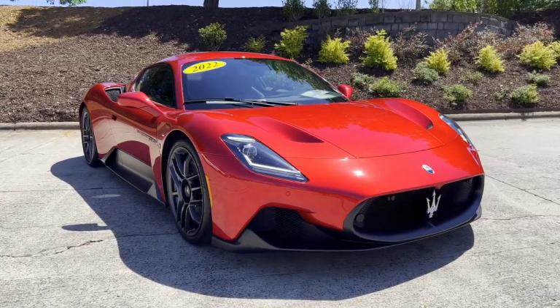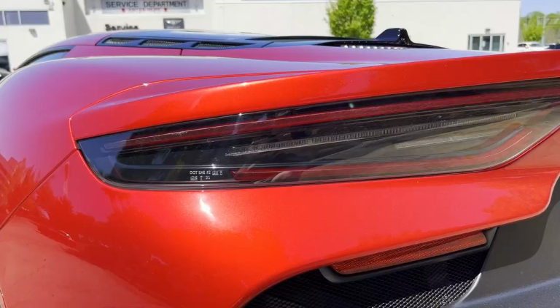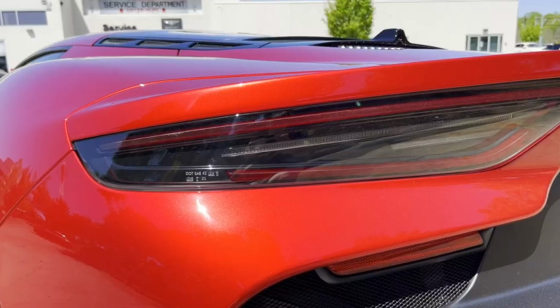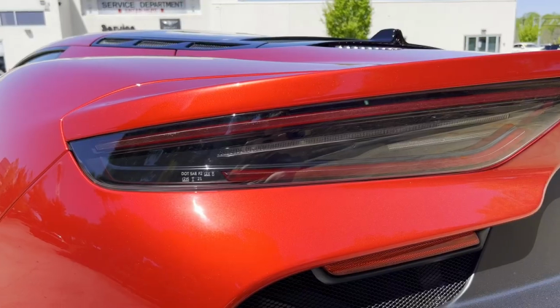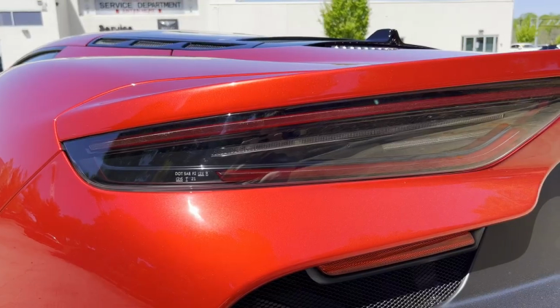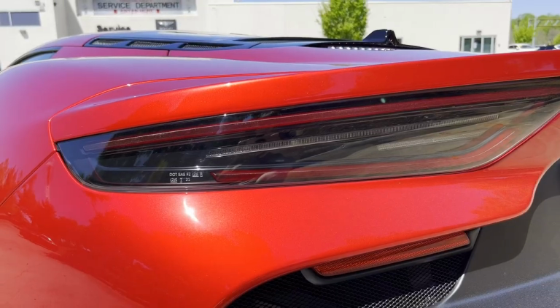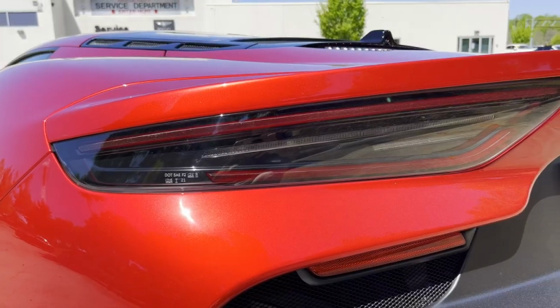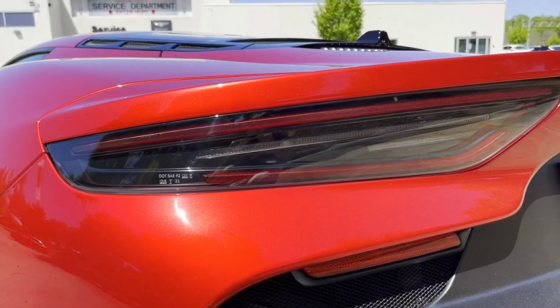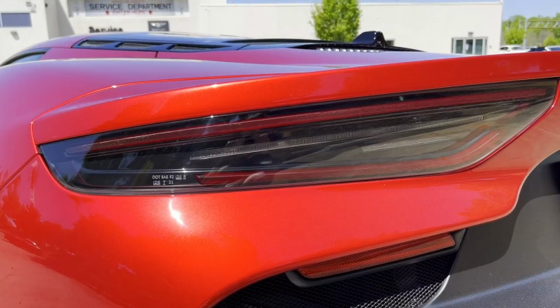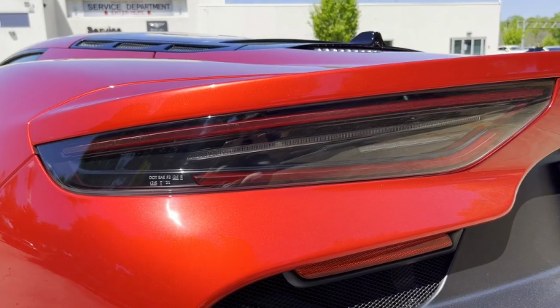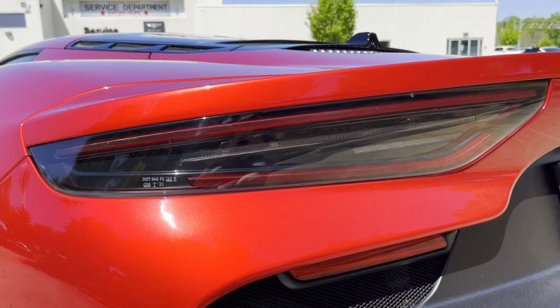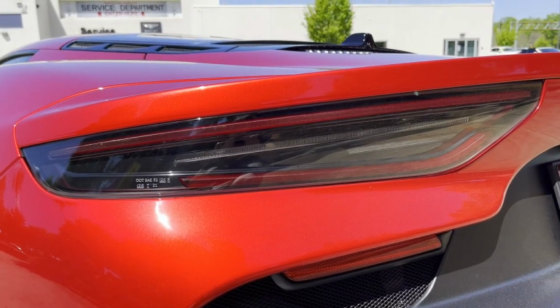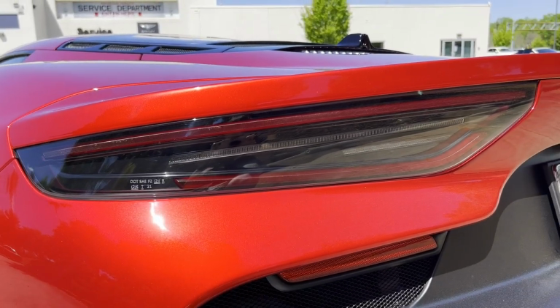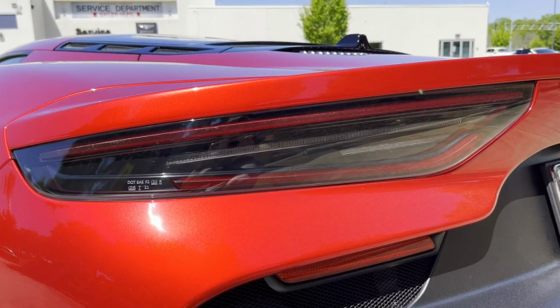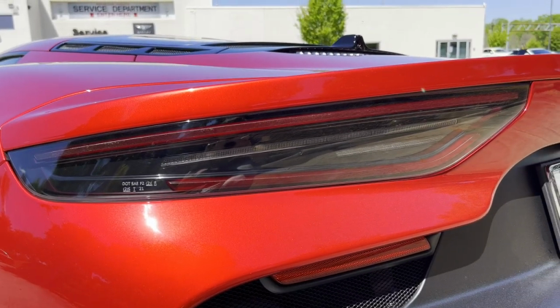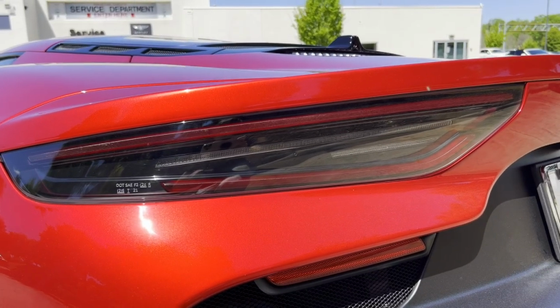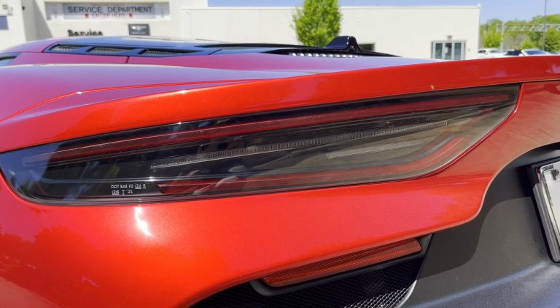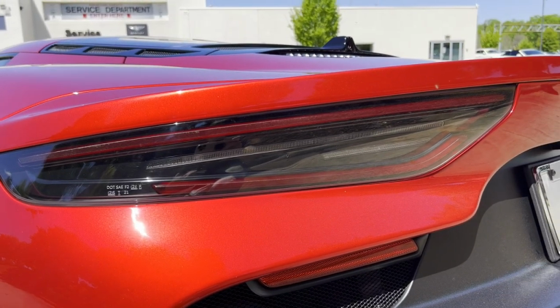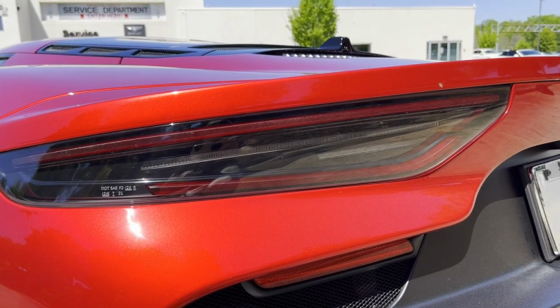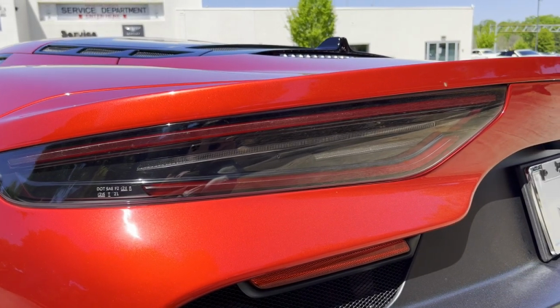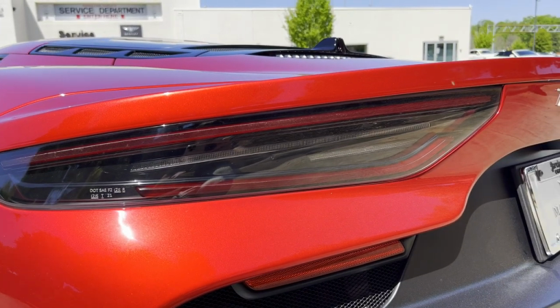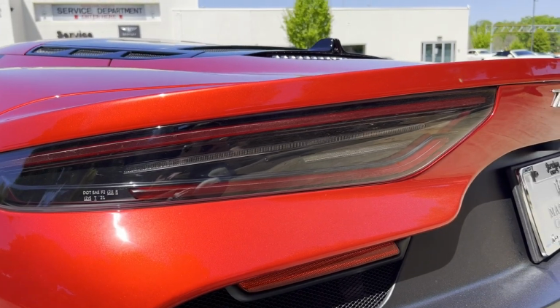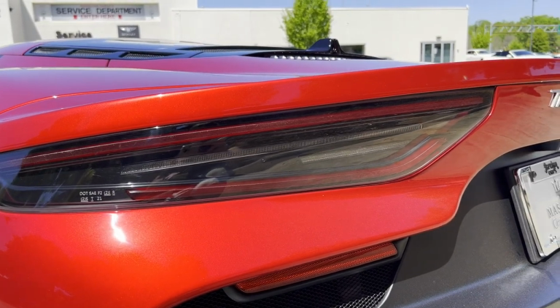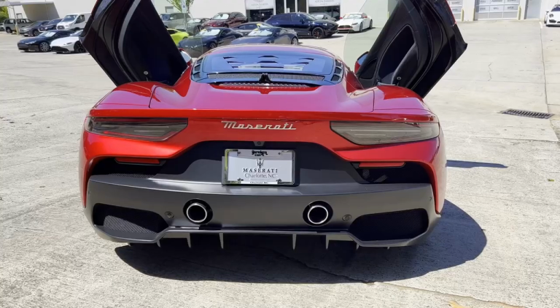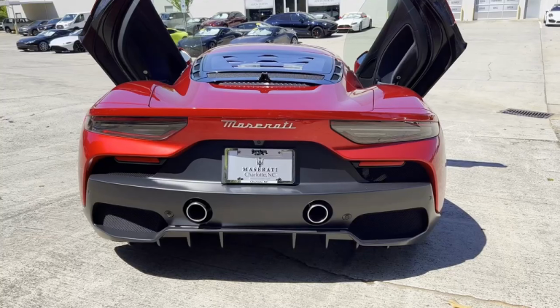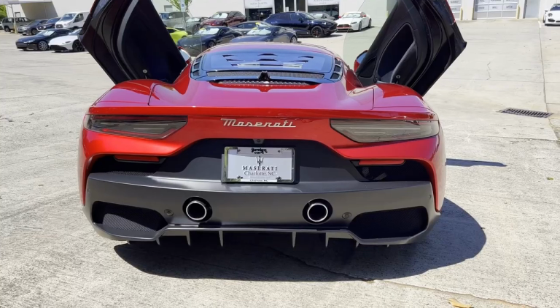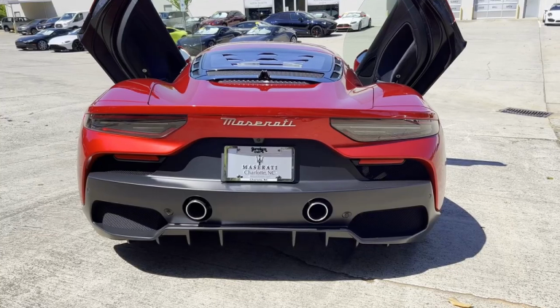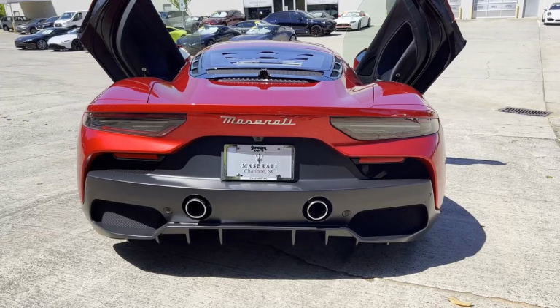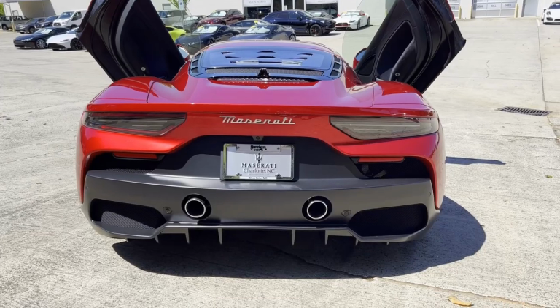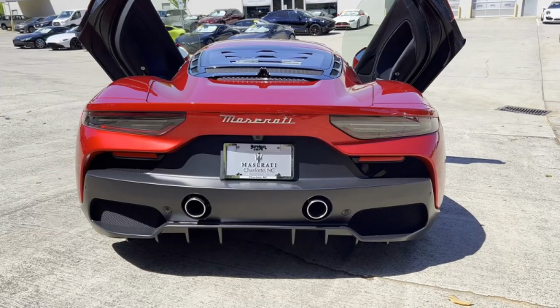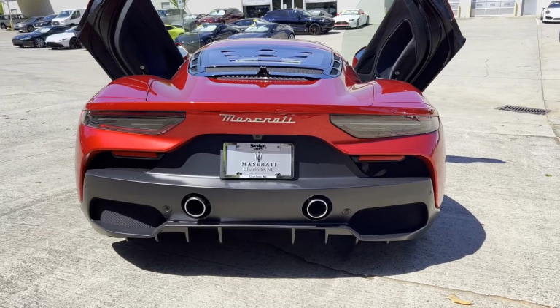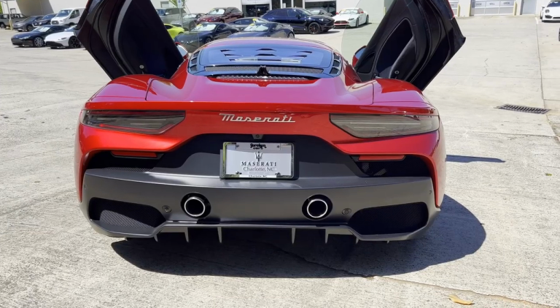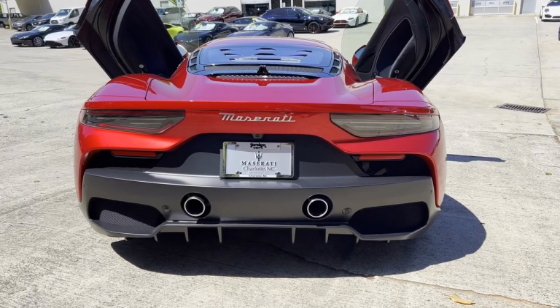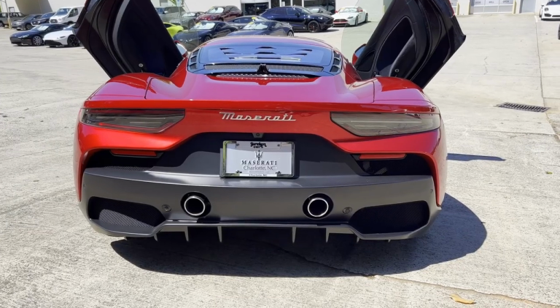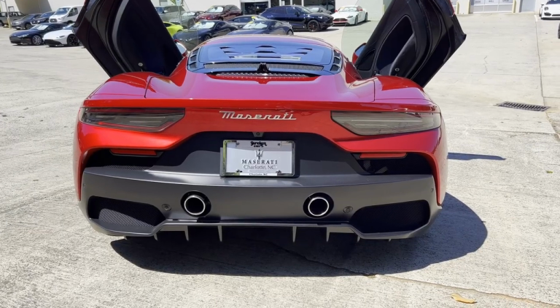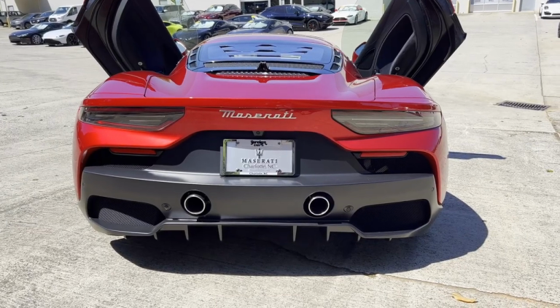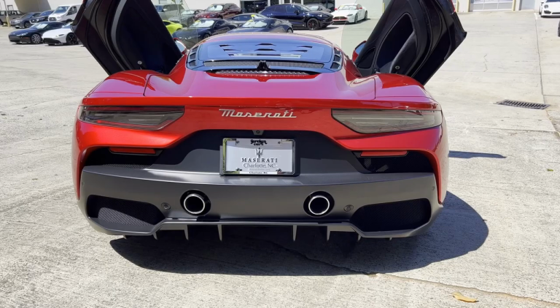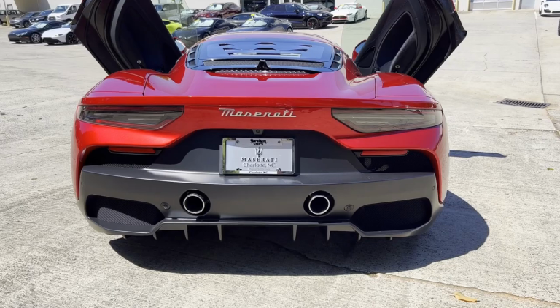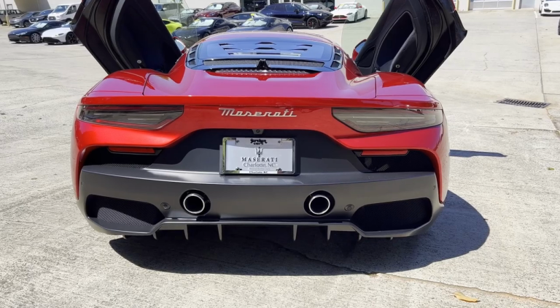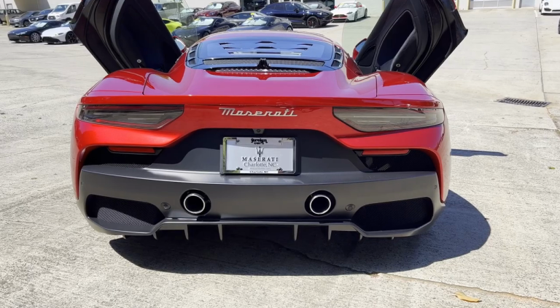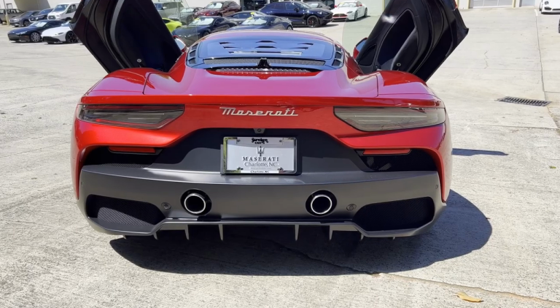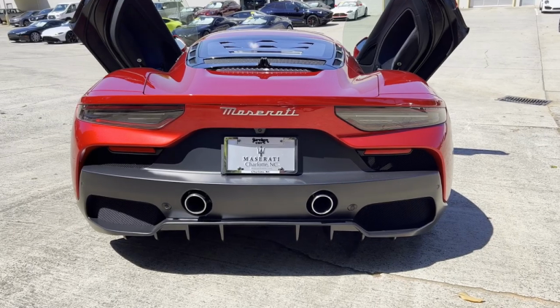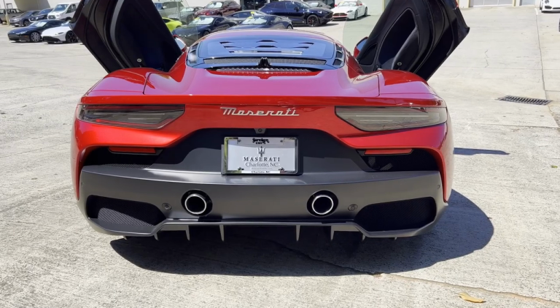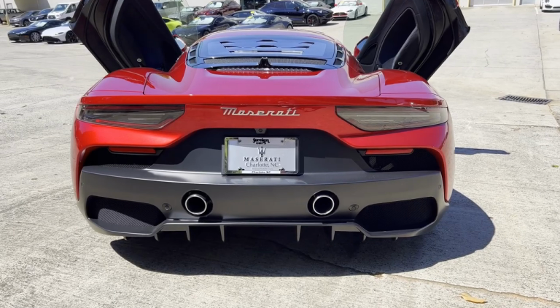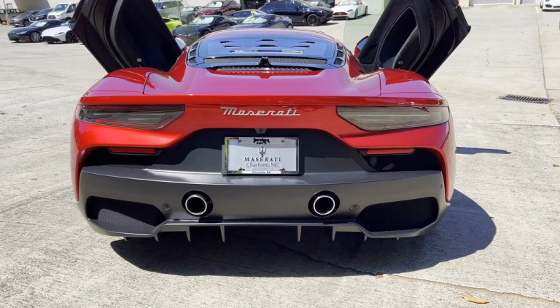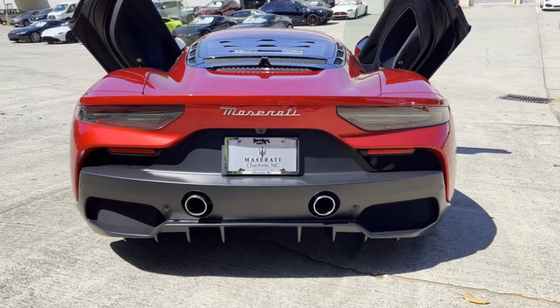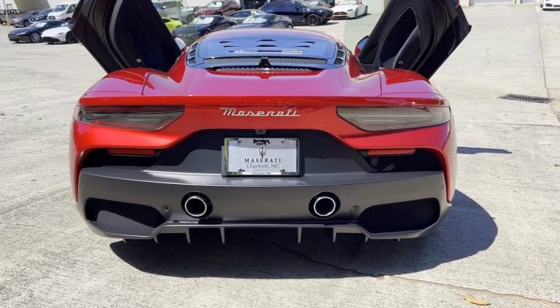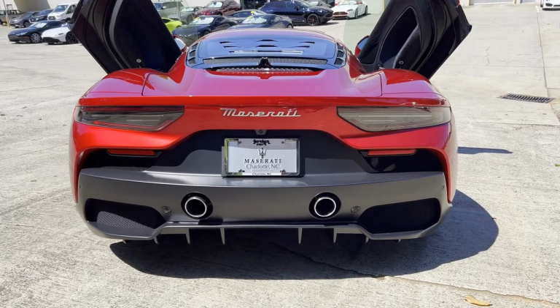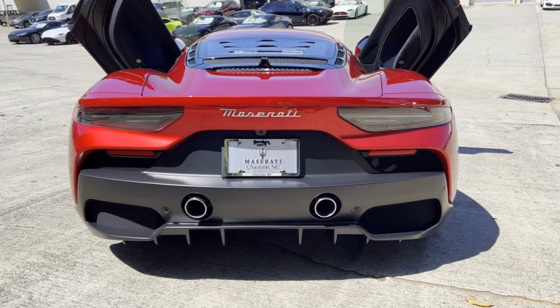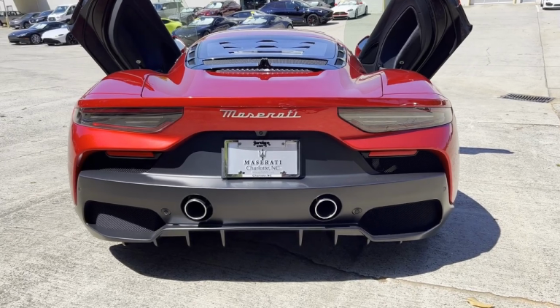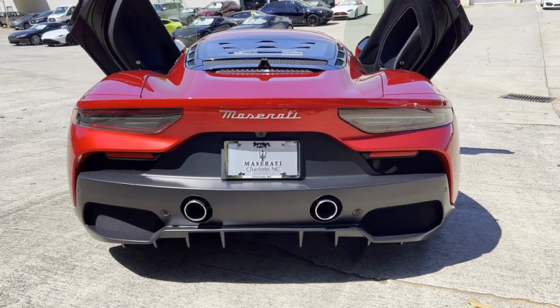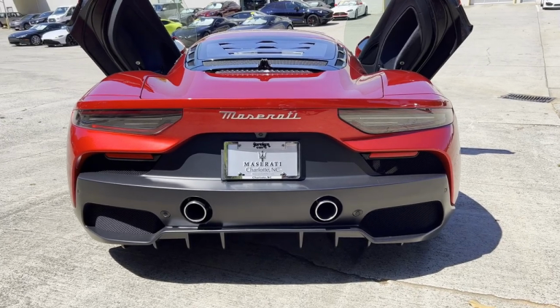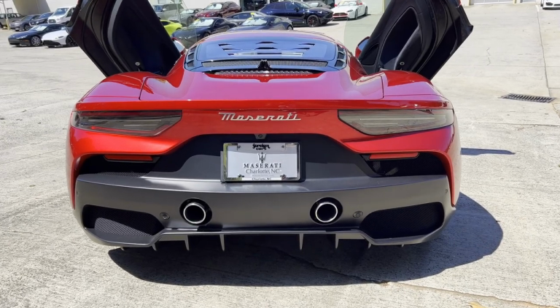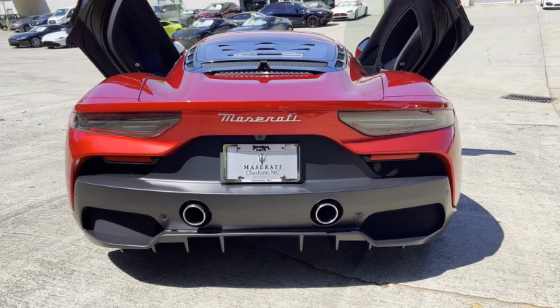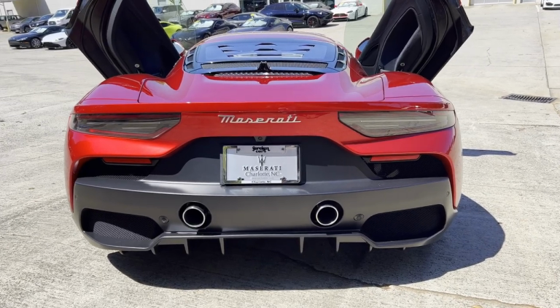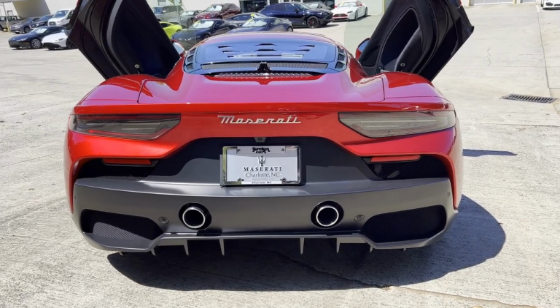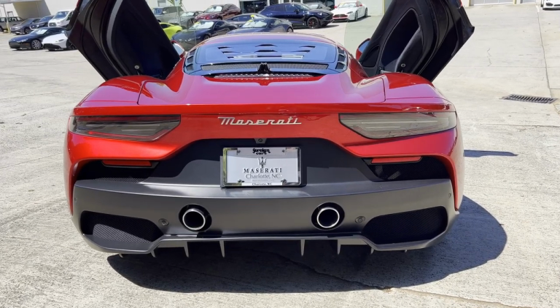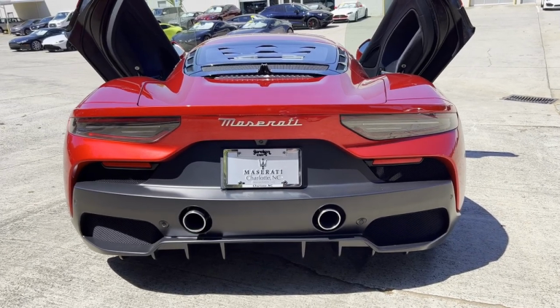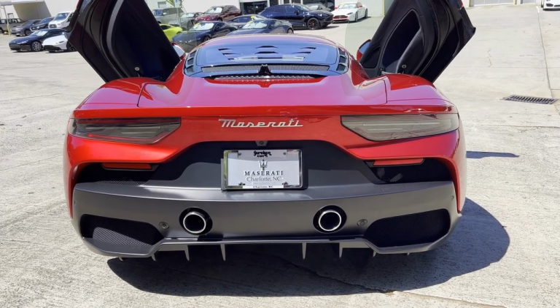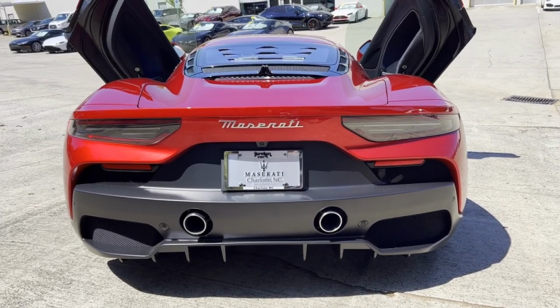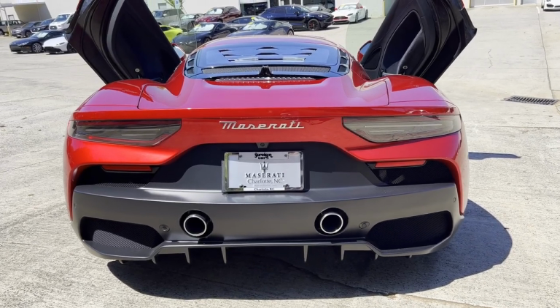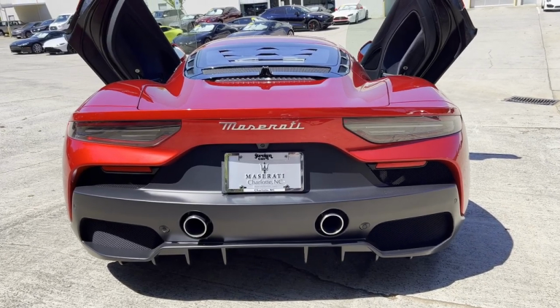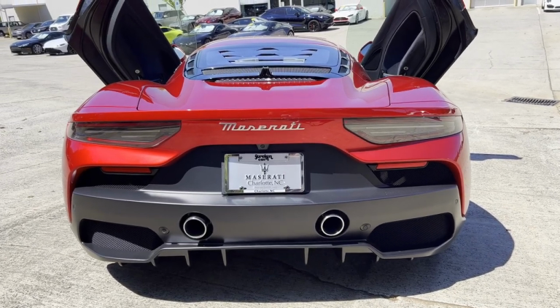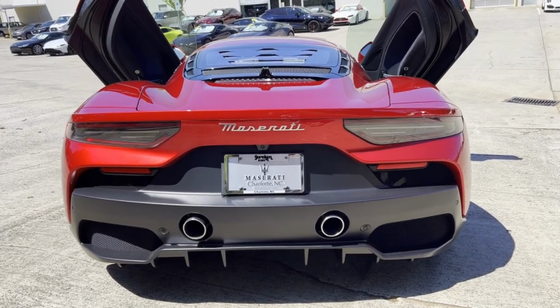The taillights are serious. And if you're racing against this car, you should get used to this view because you'll be seeing a lot of it.